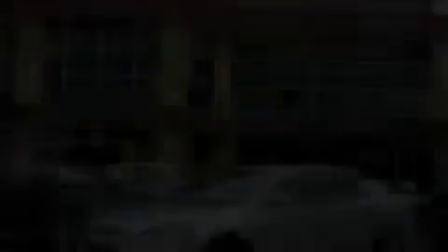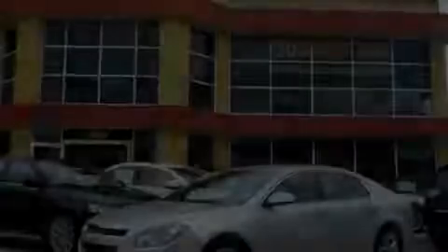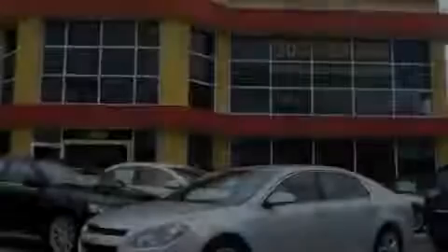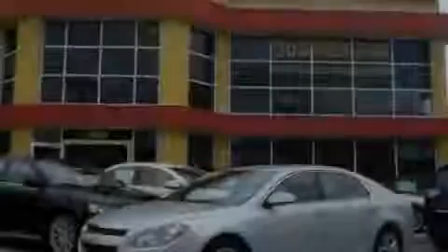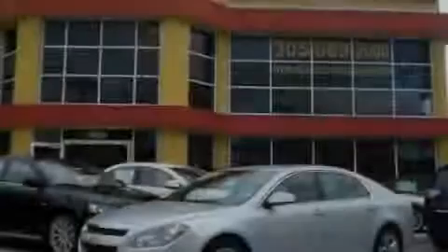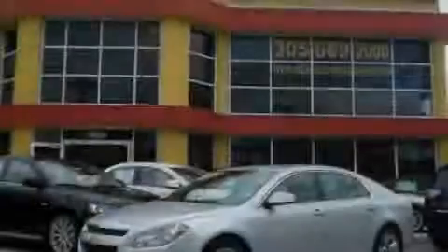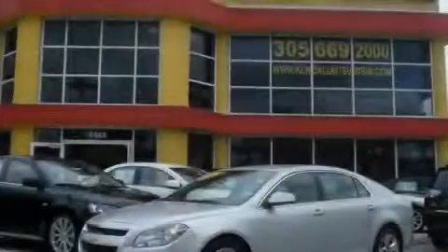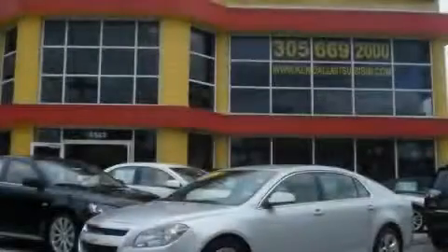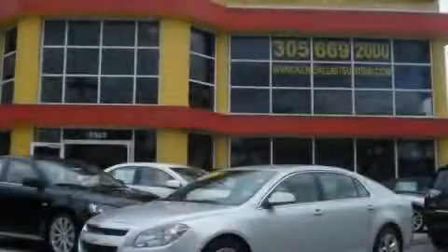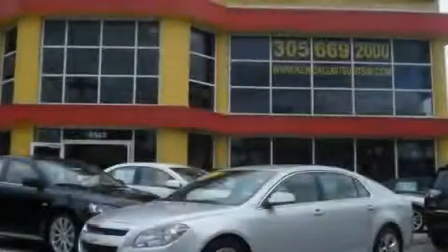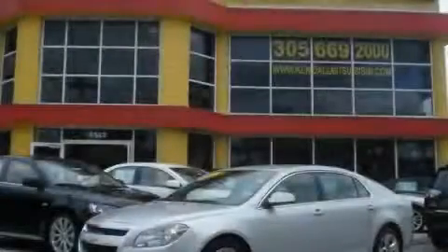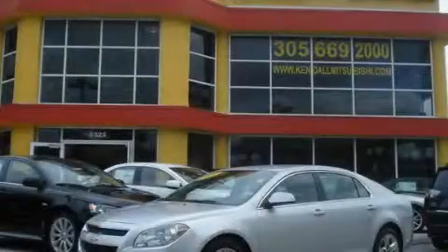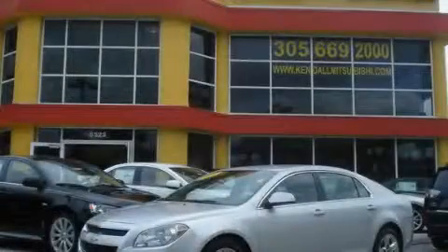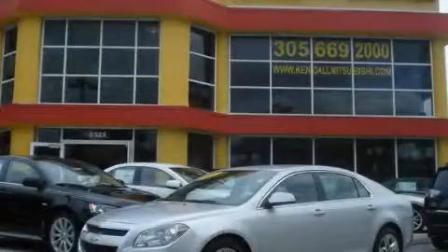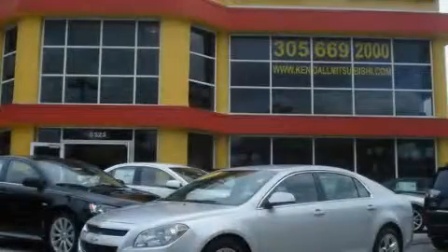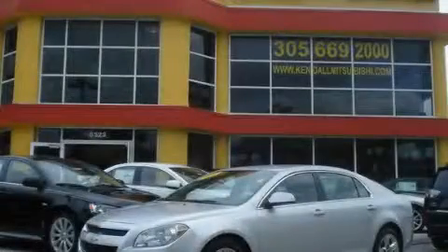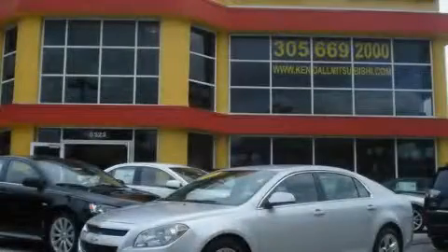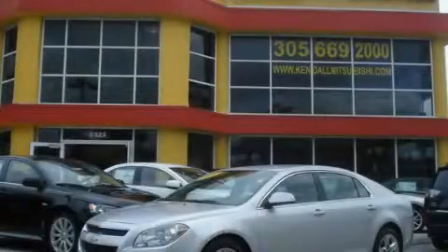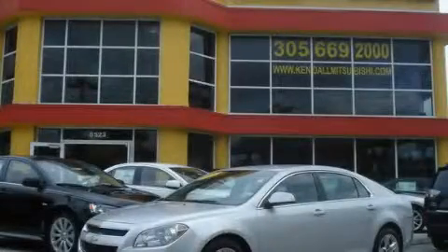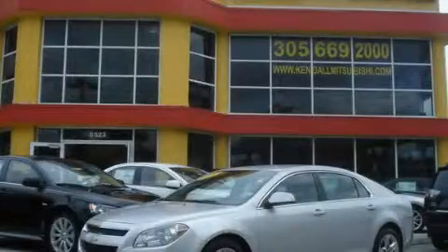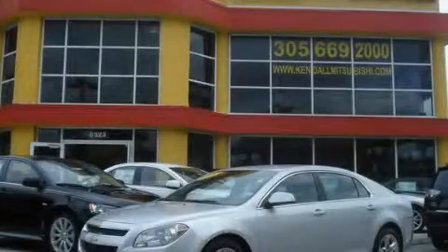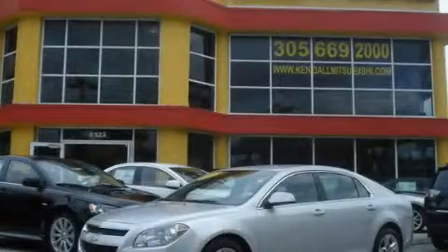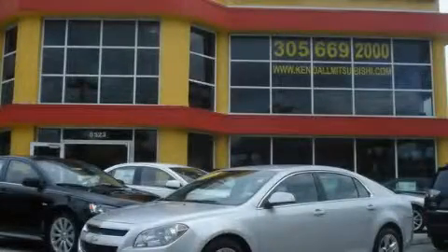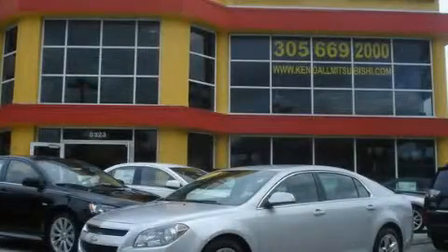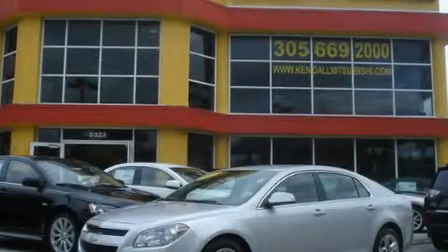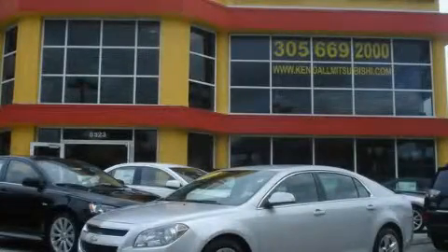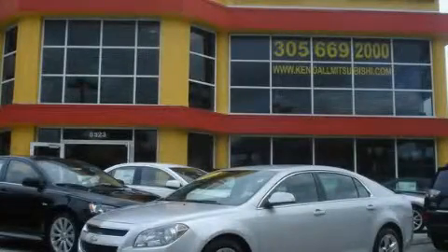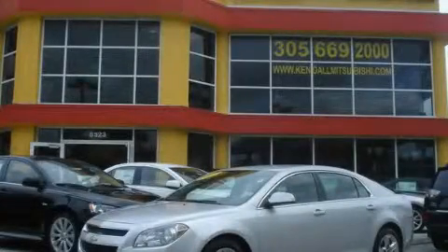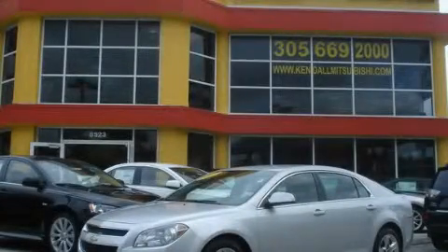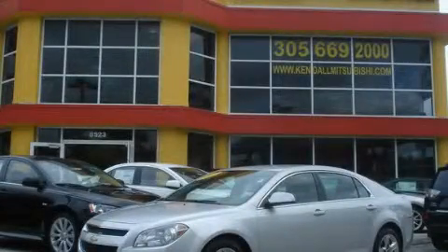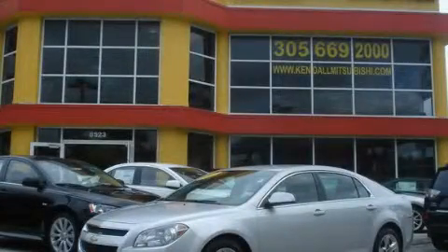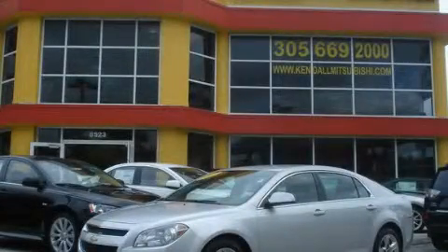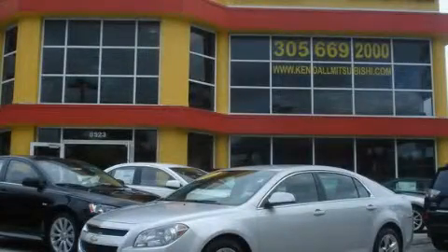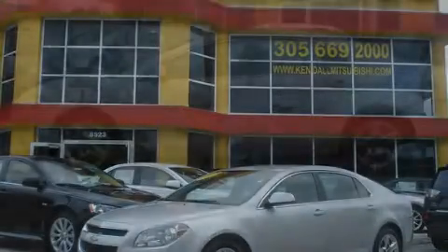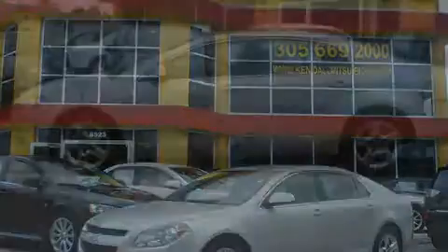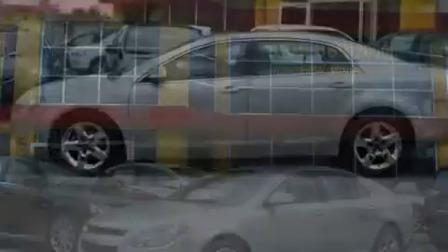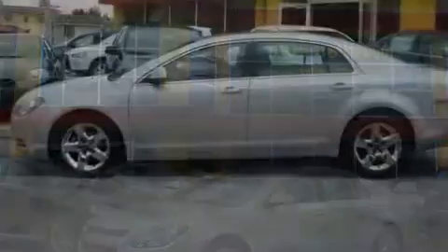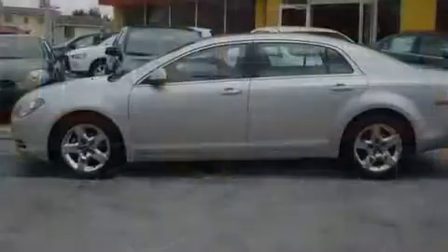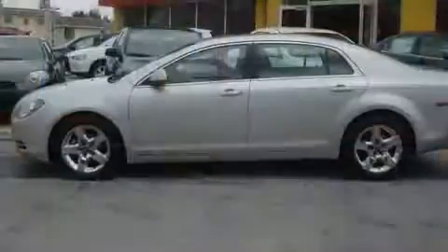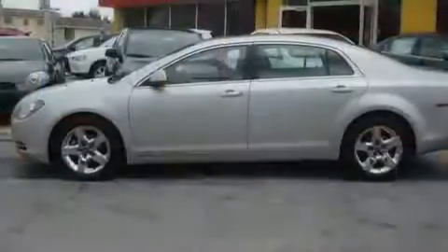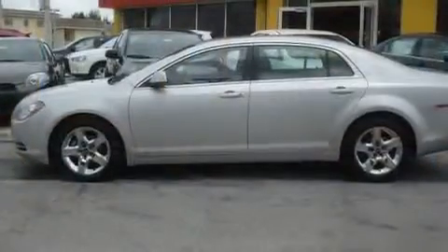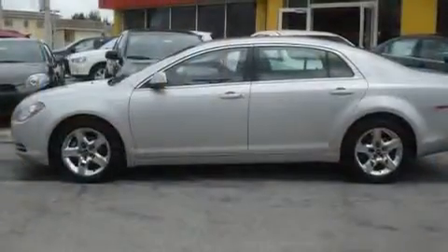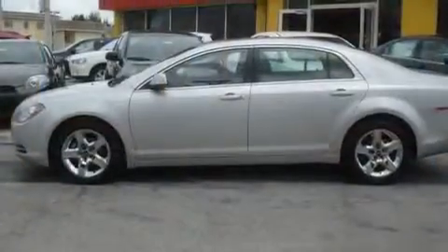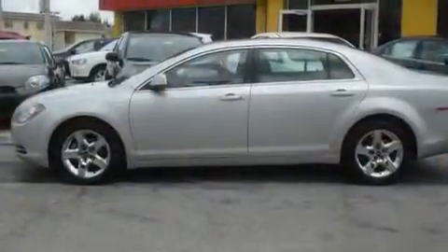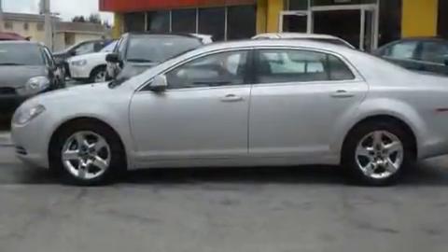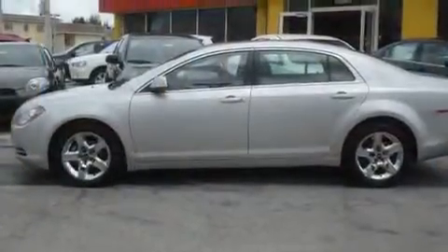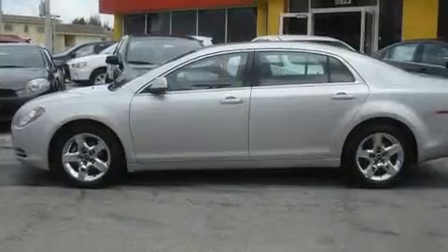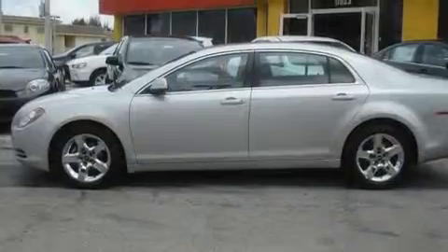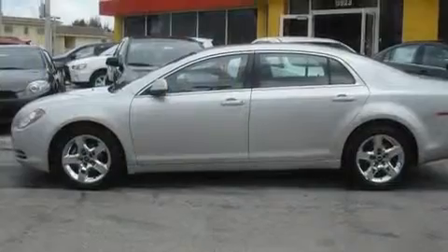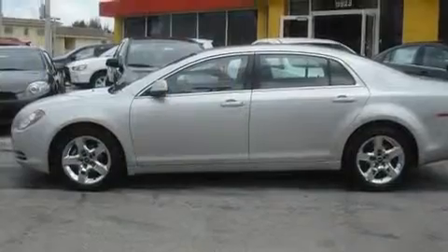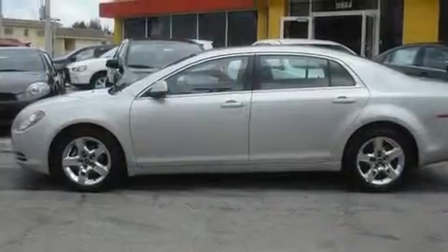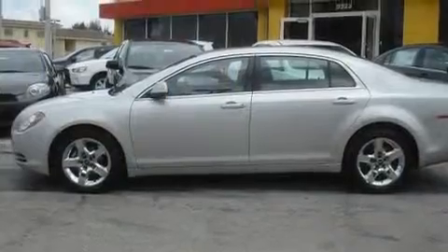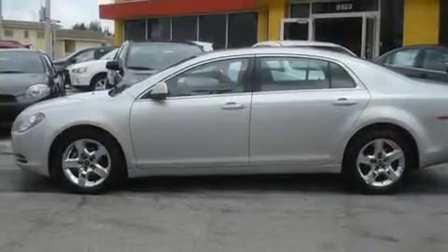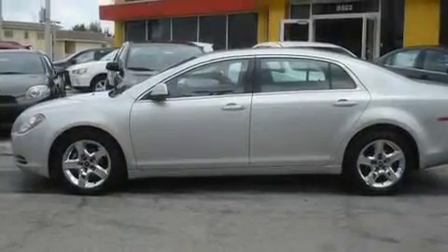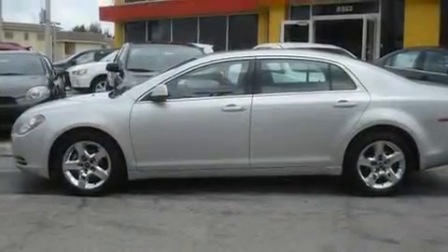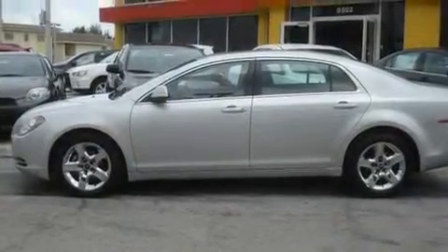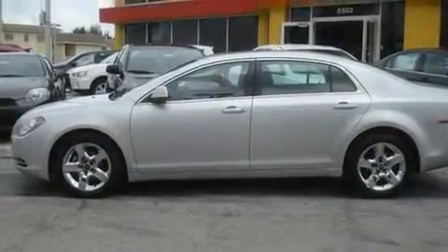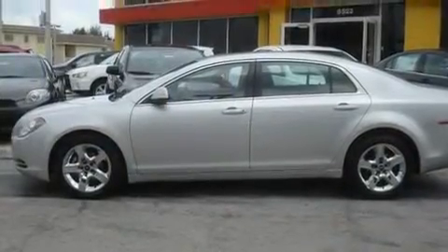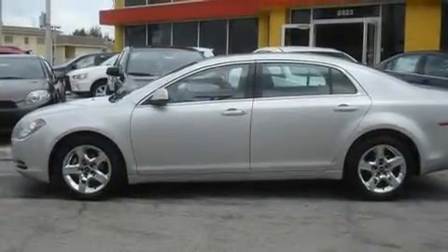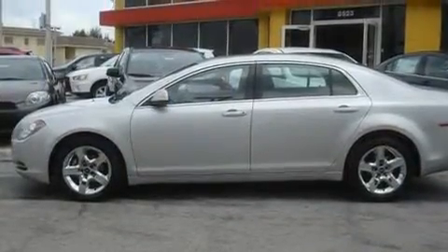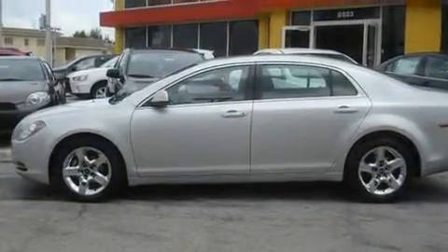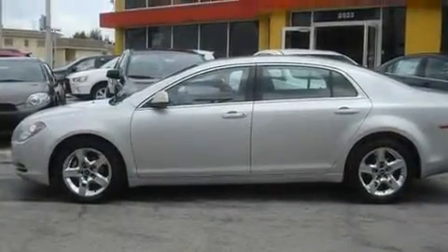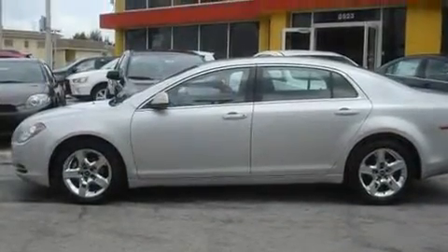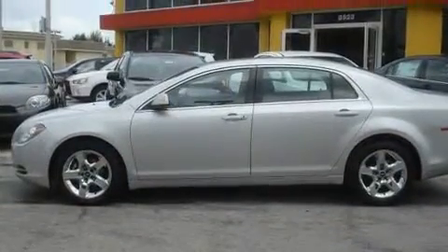This is a 2010 Chevrolet Malibu. It has a four-cylinder engine and an automatic transmission.